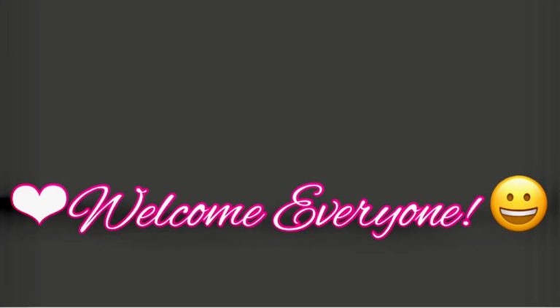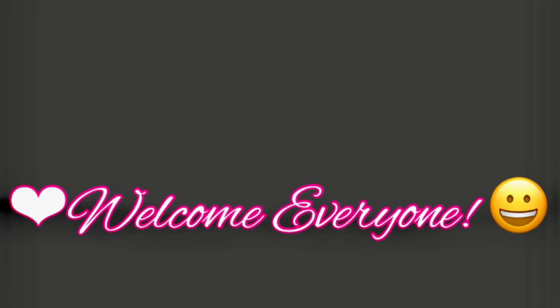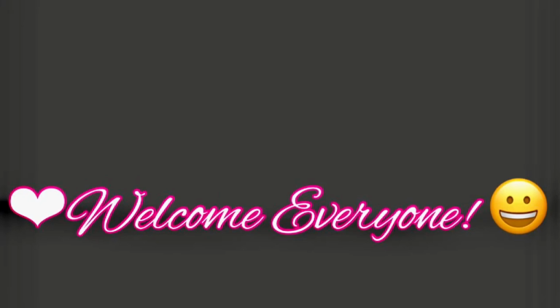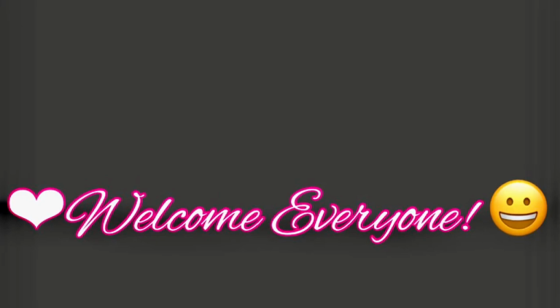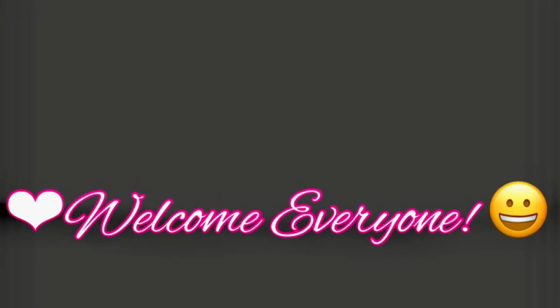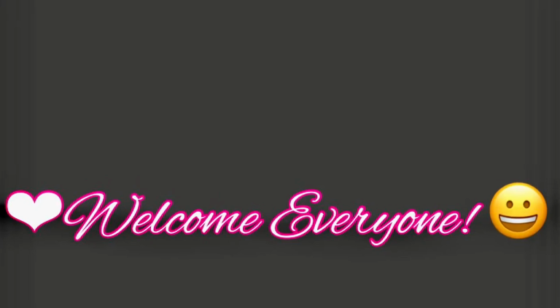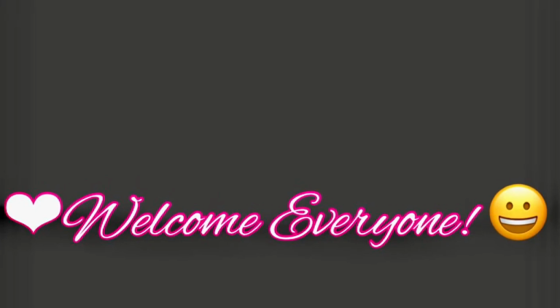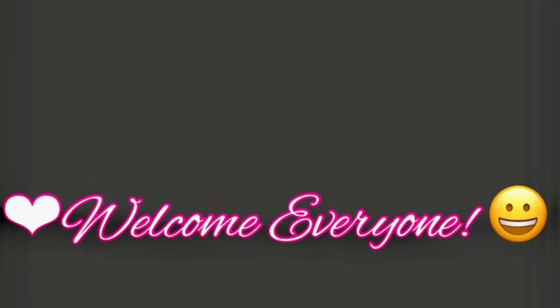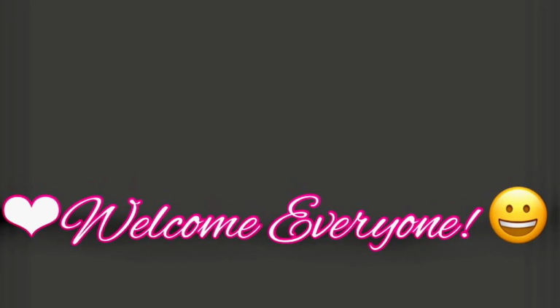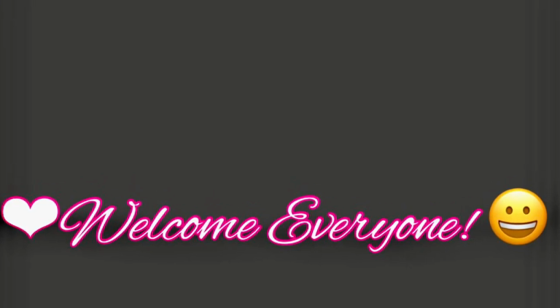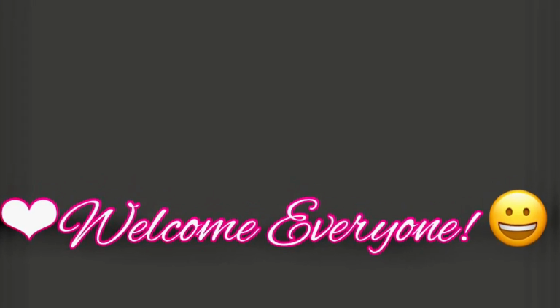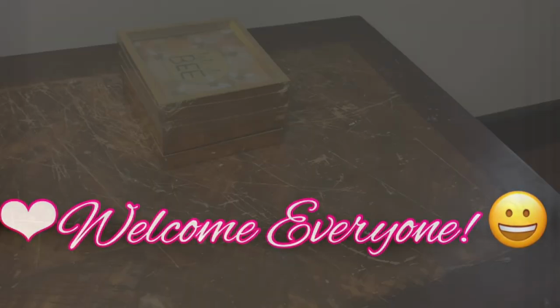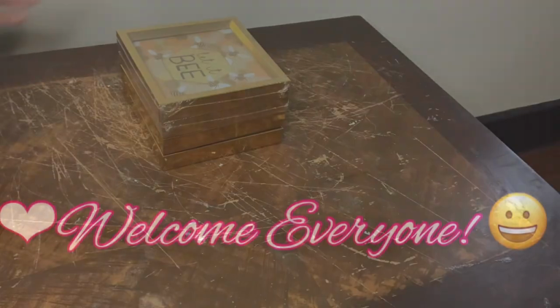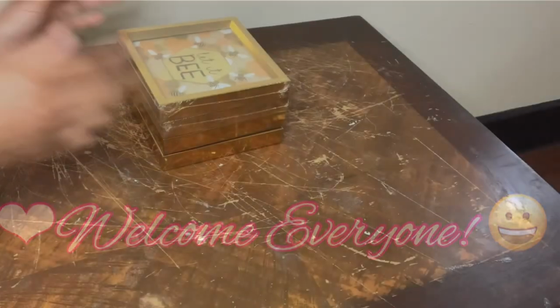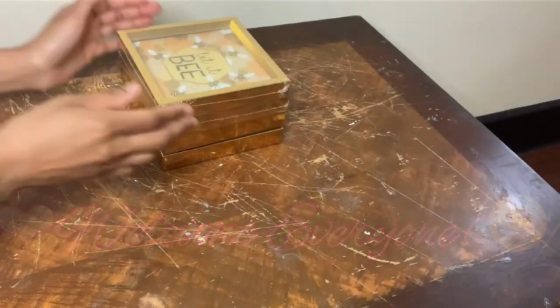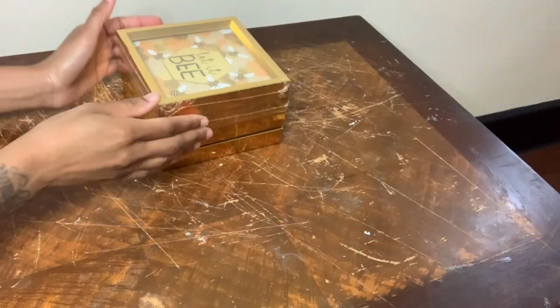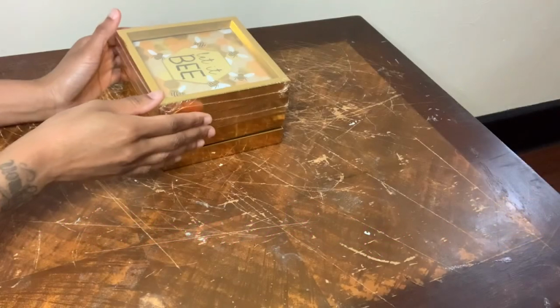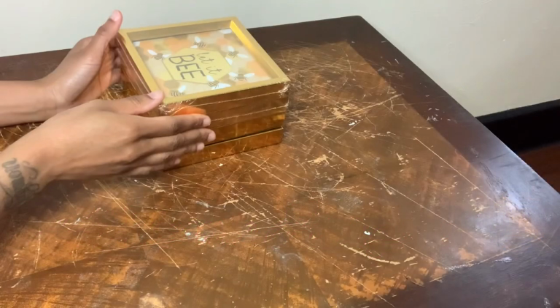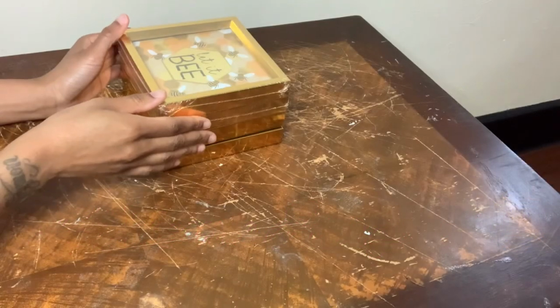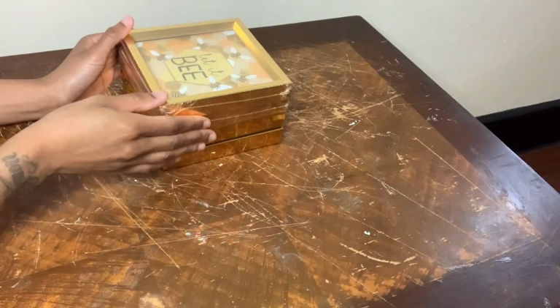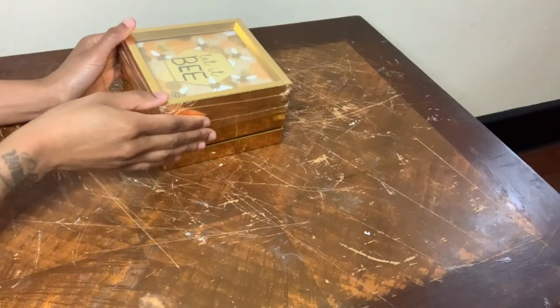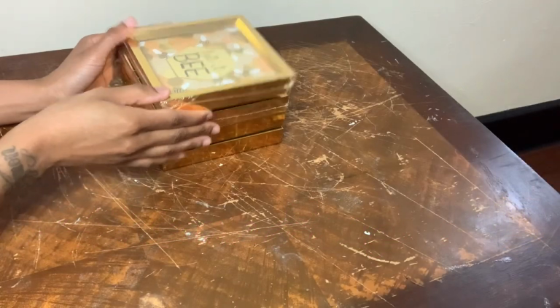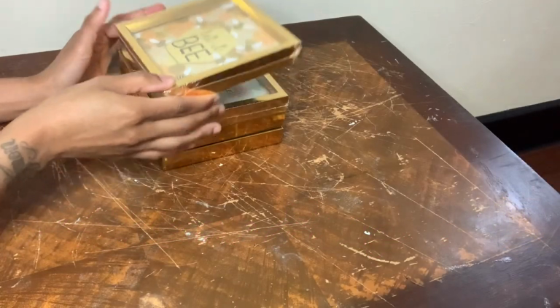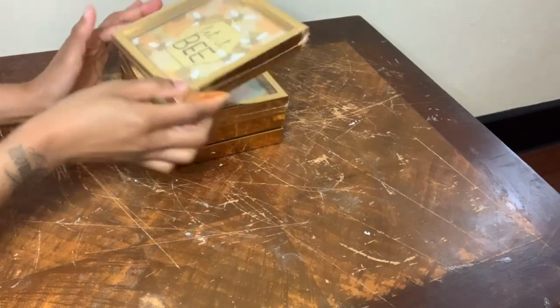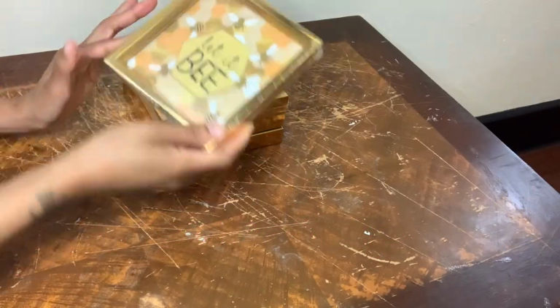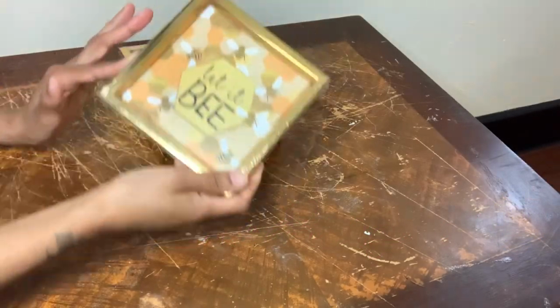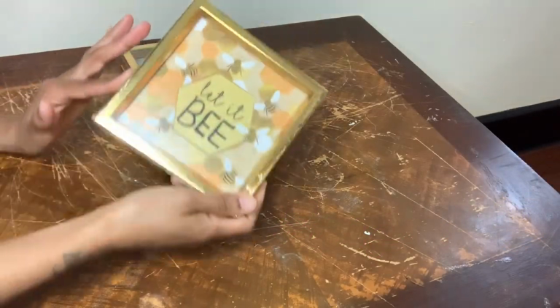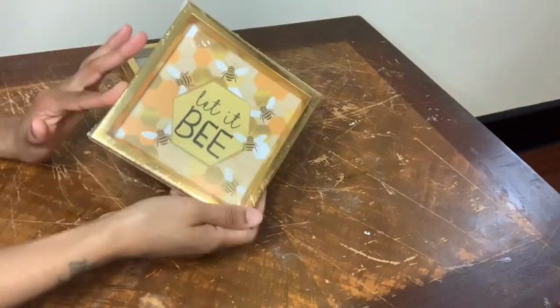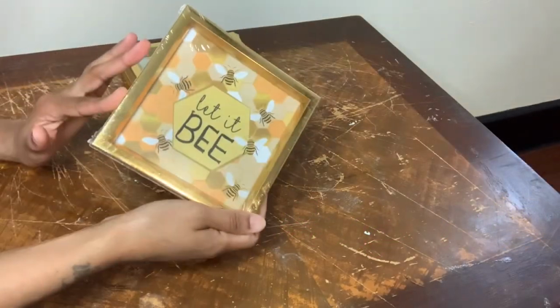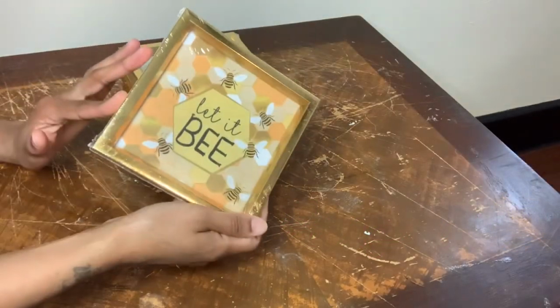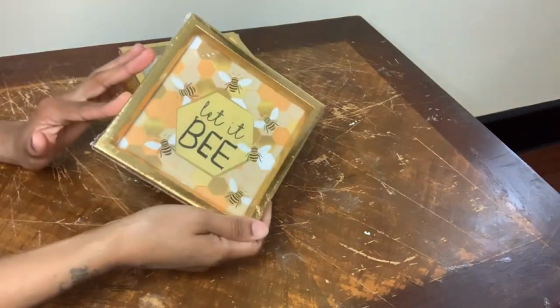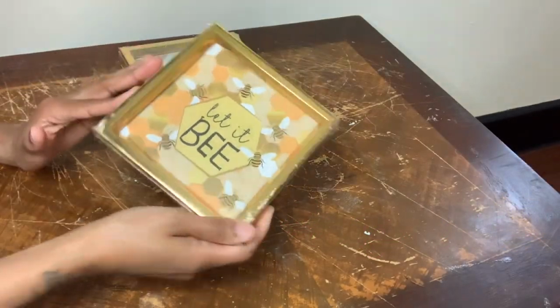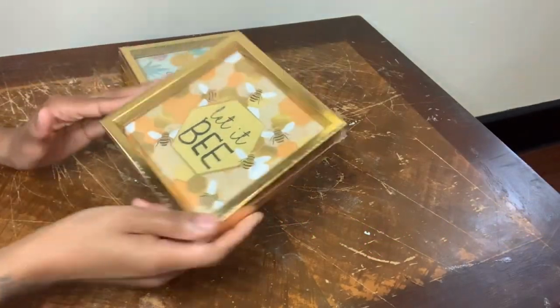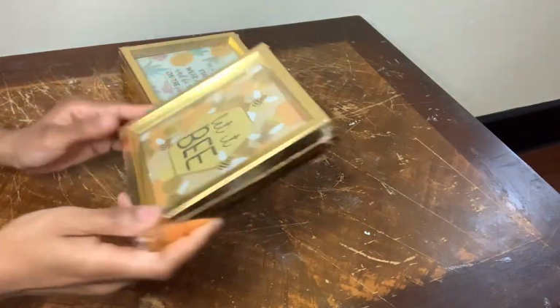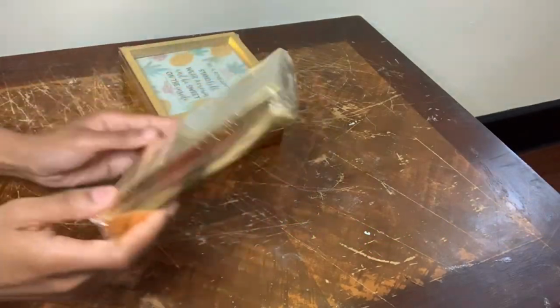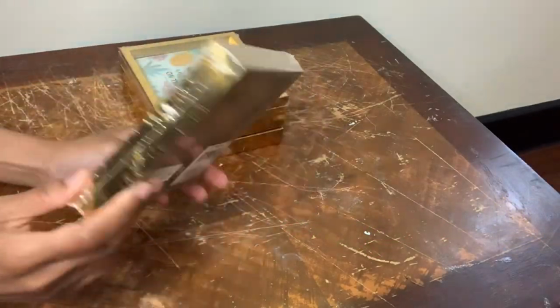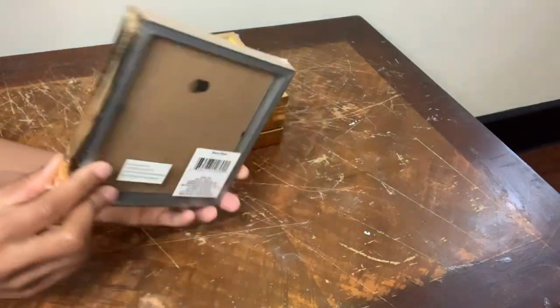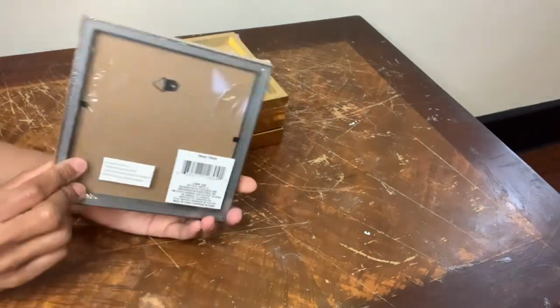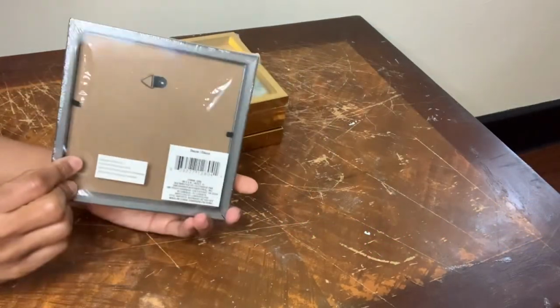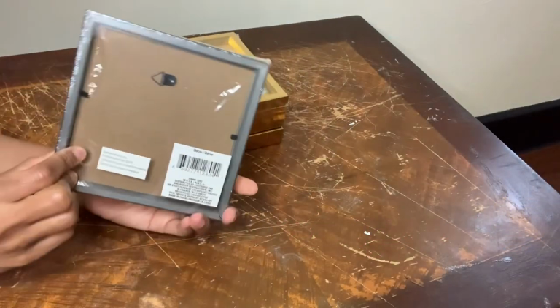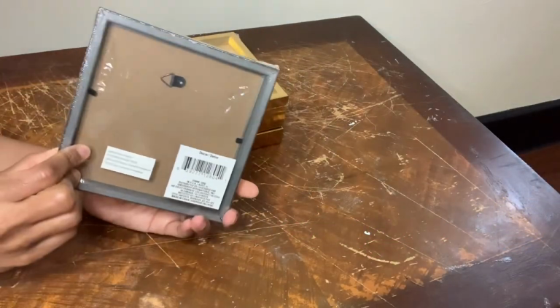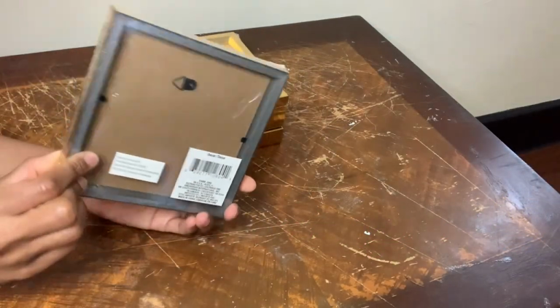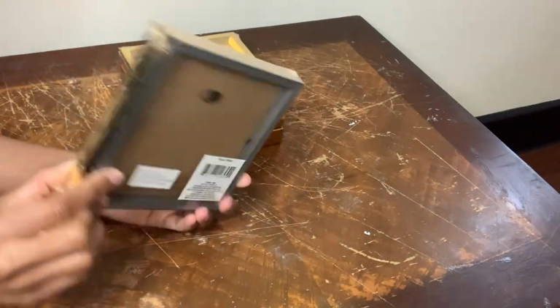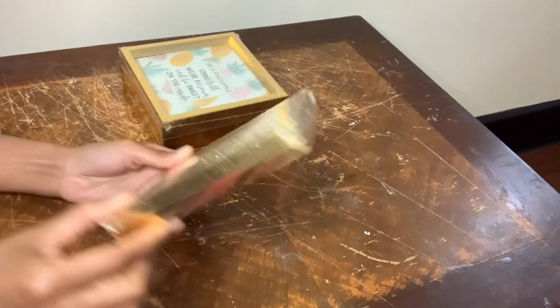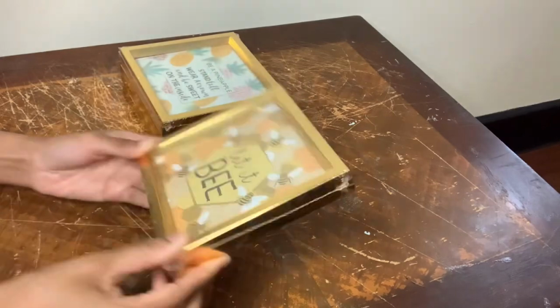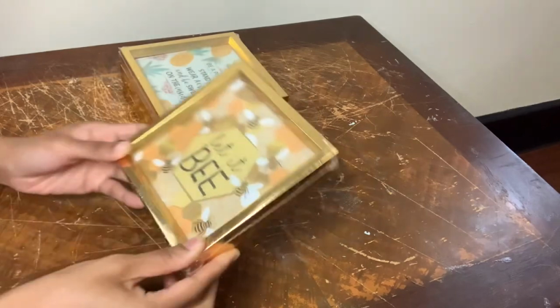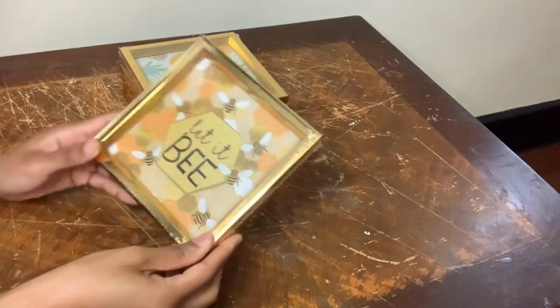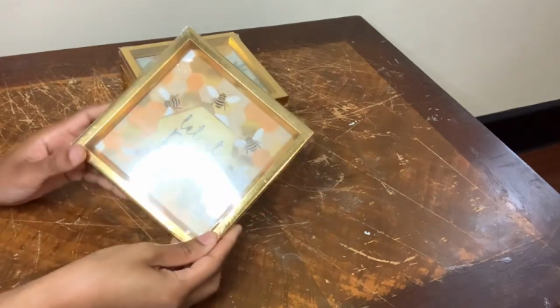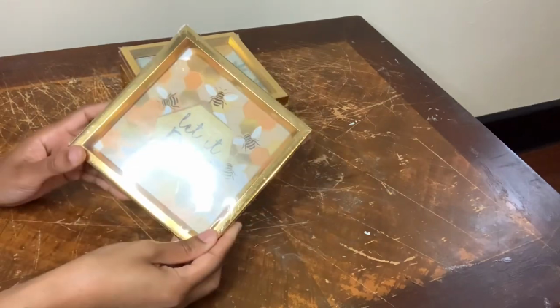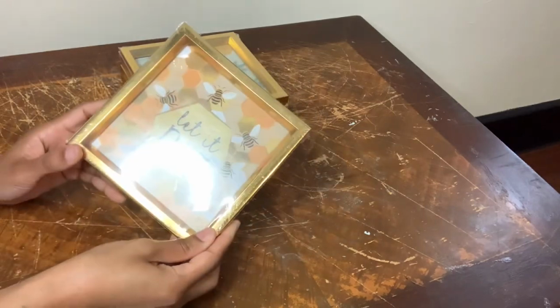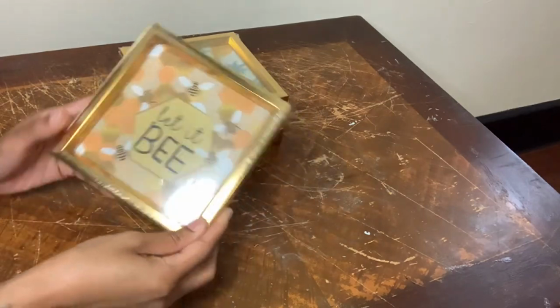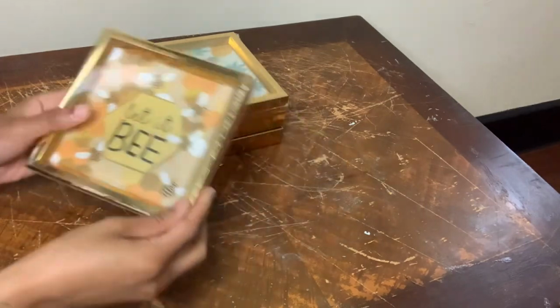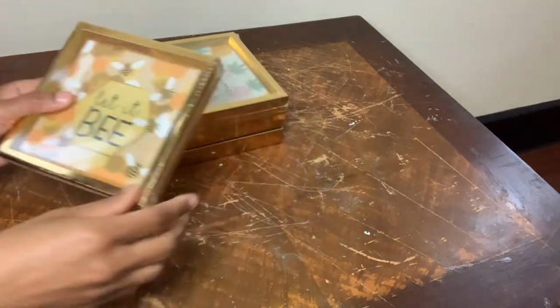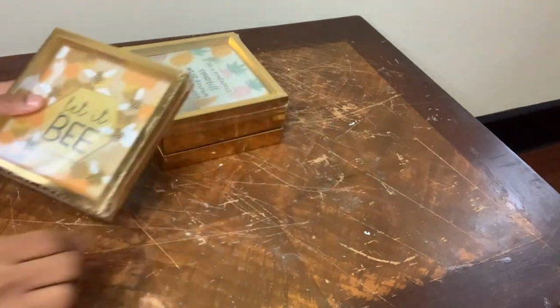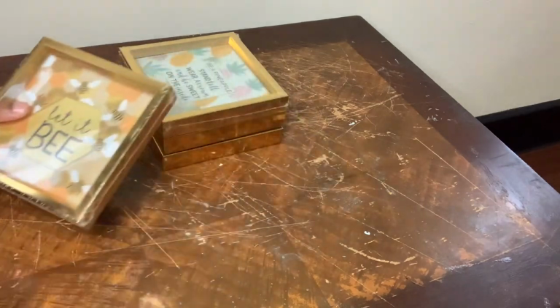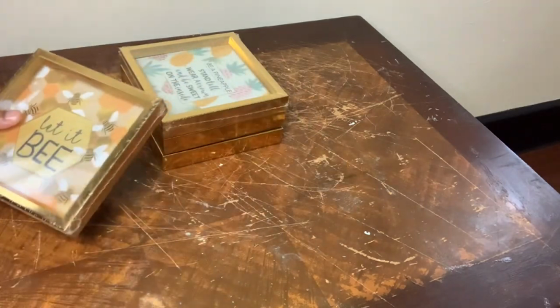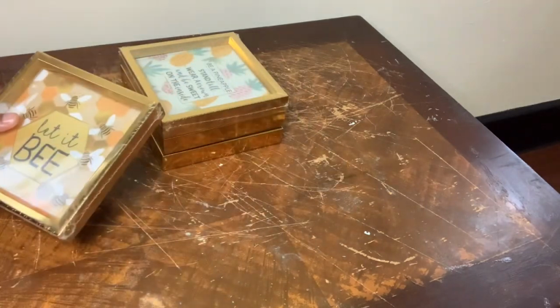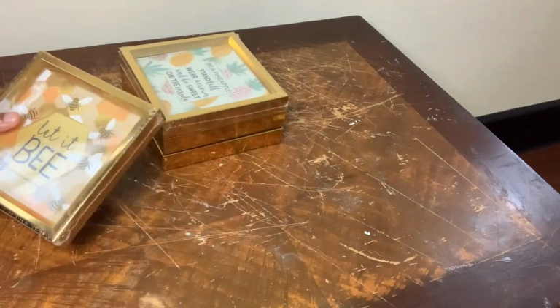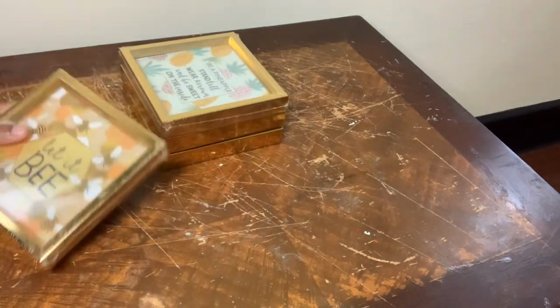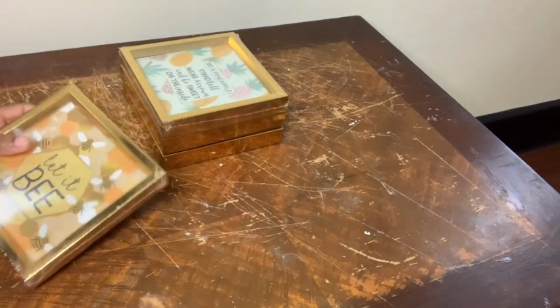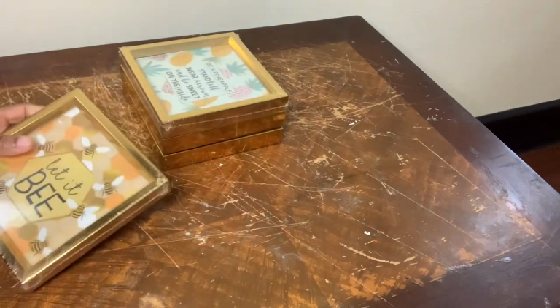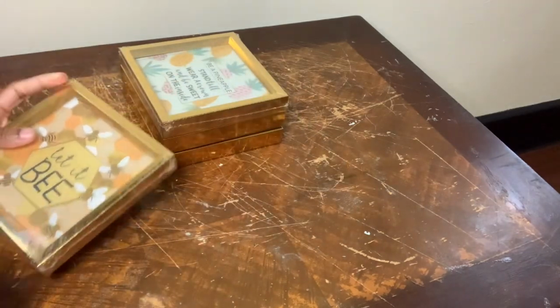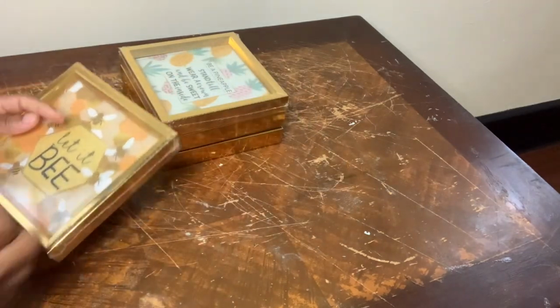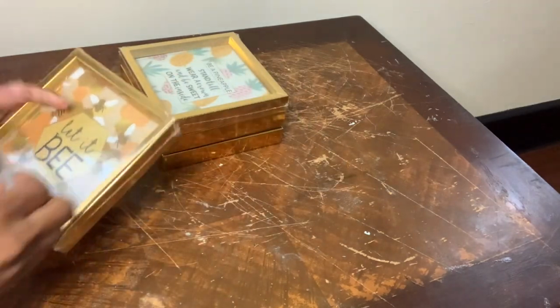Hey y'all! I'll be making two different DIY projects today, but first I'm gonna start with my wall decor.